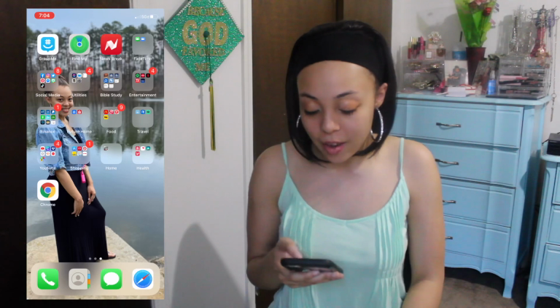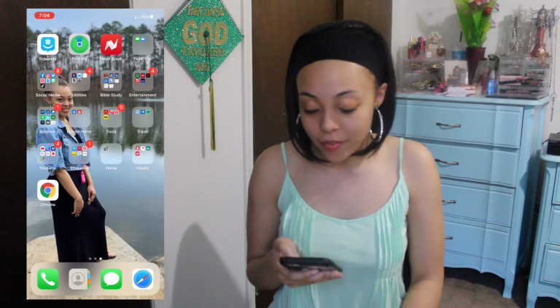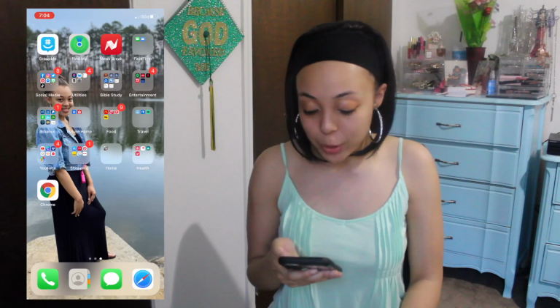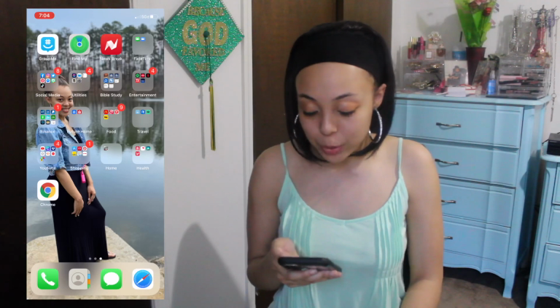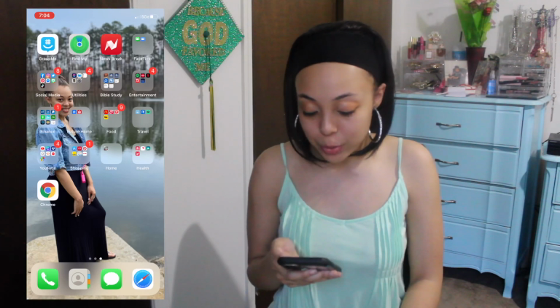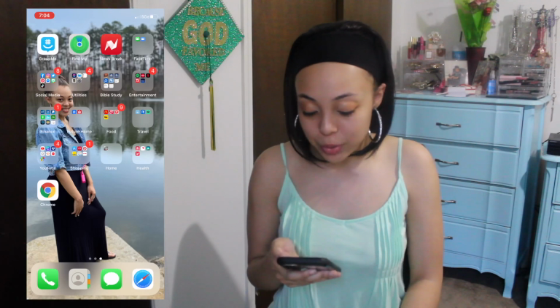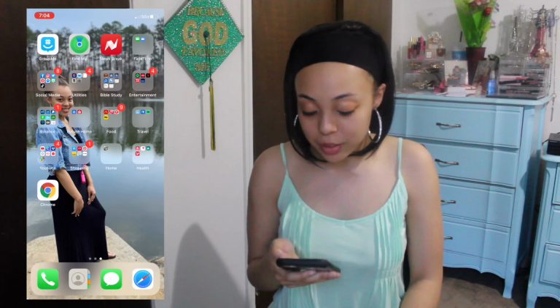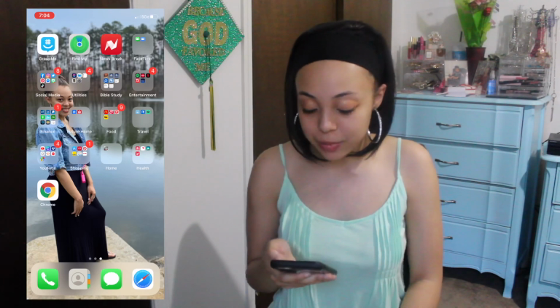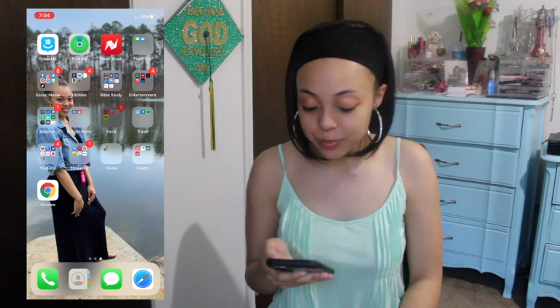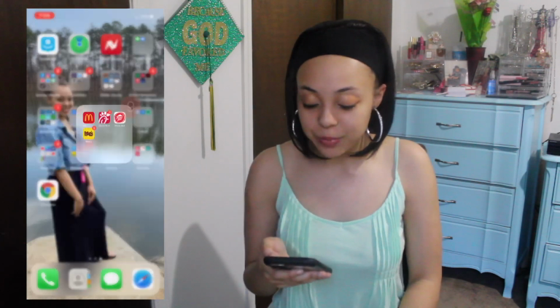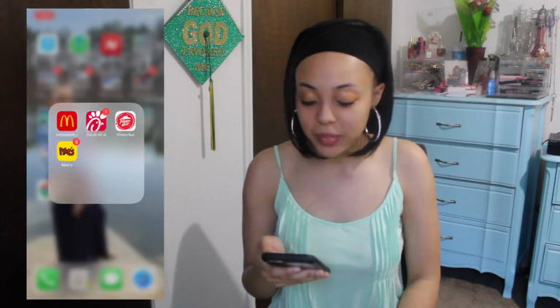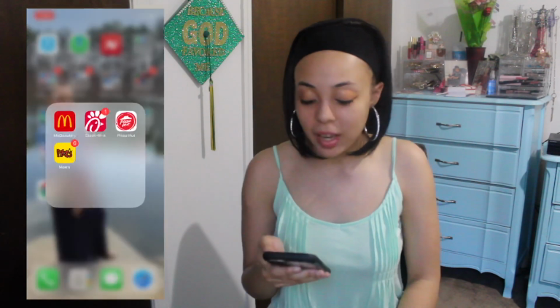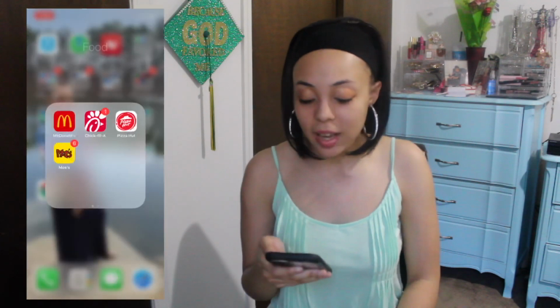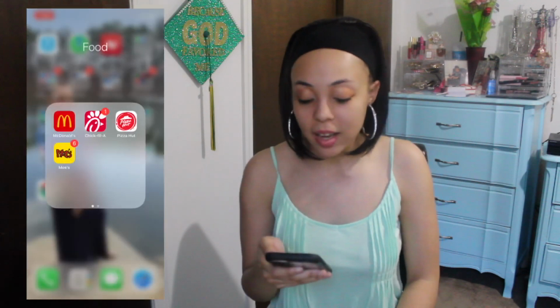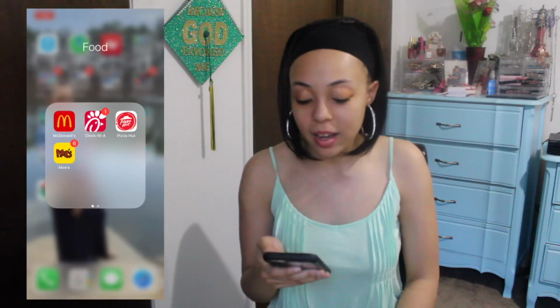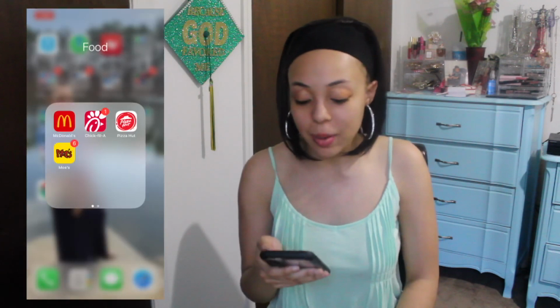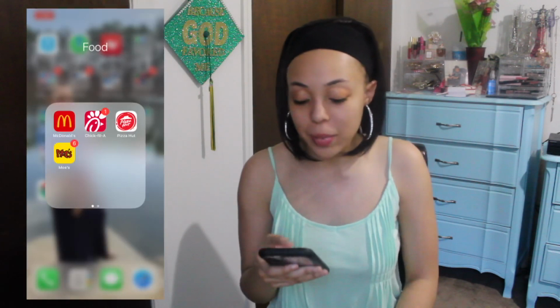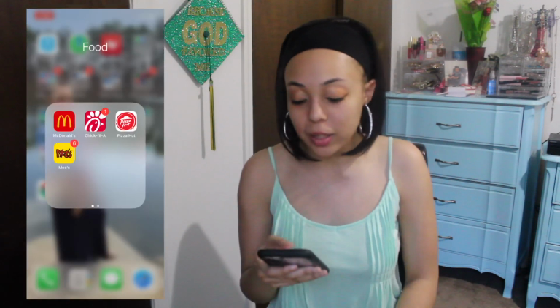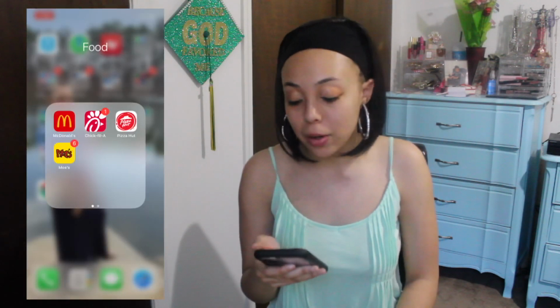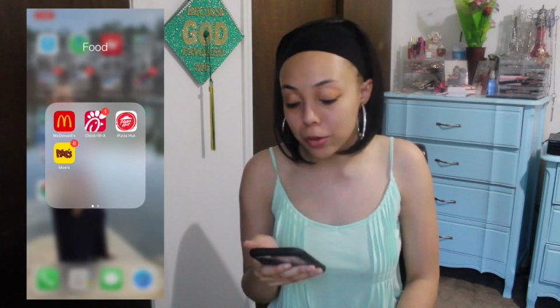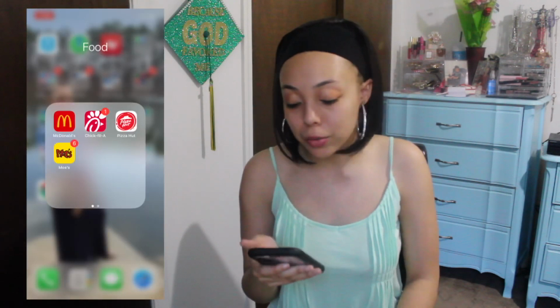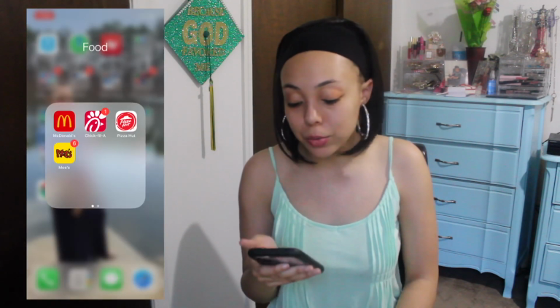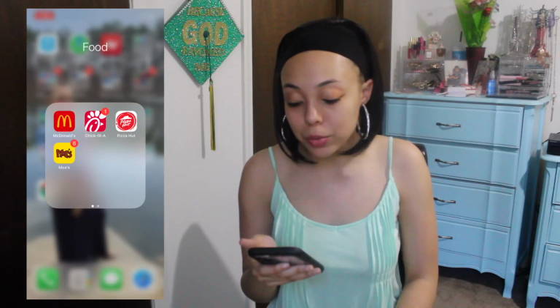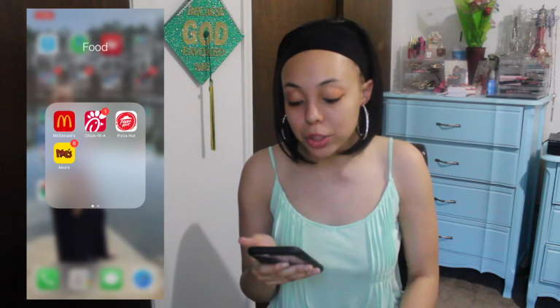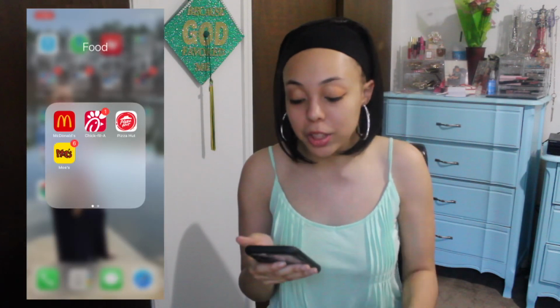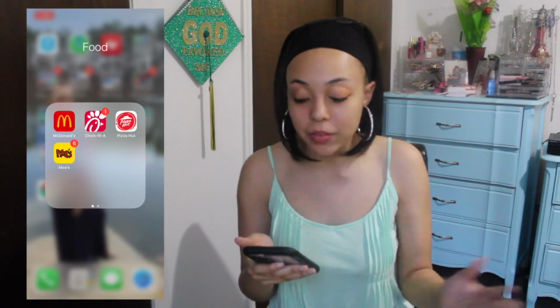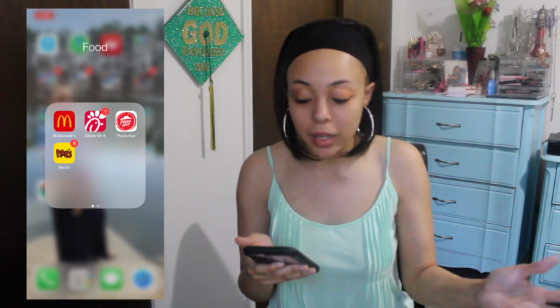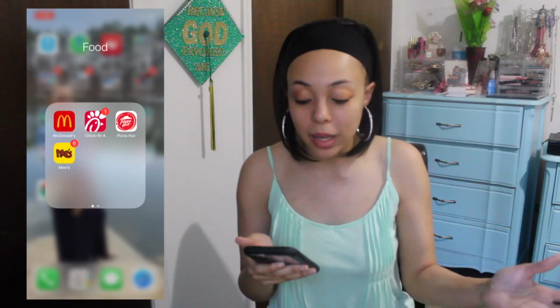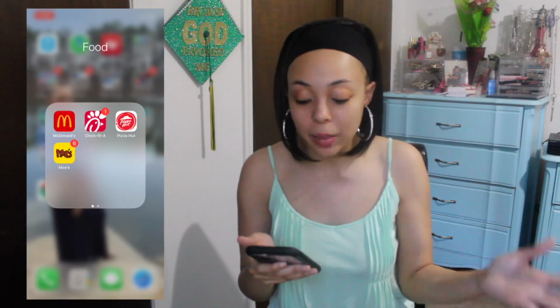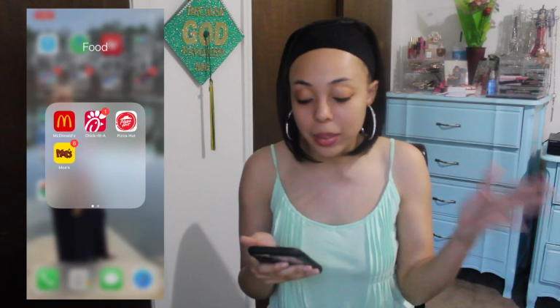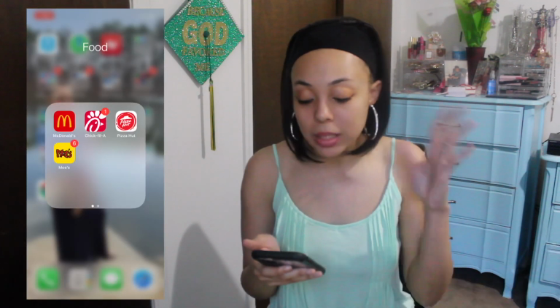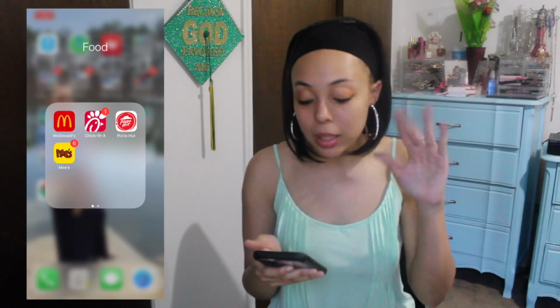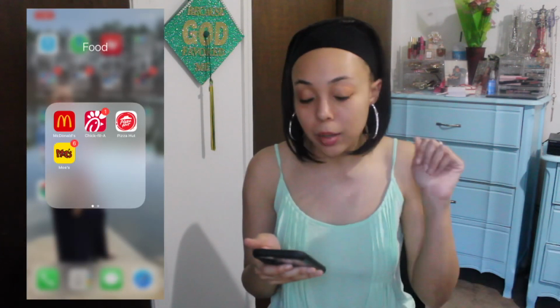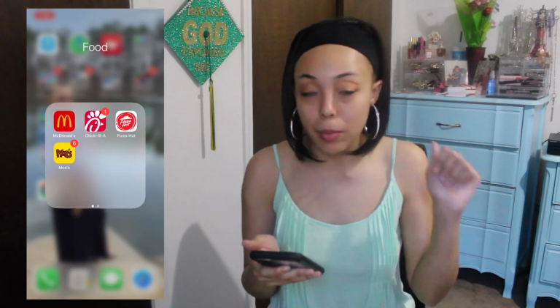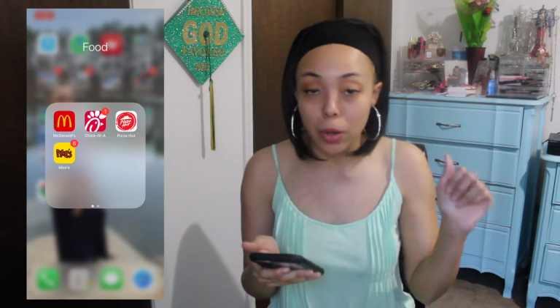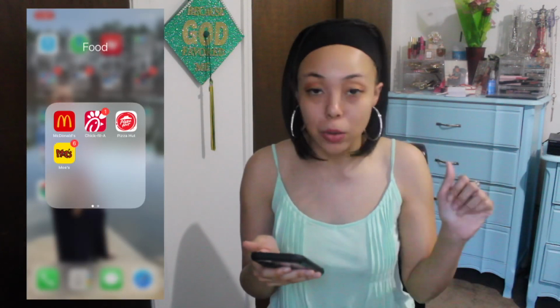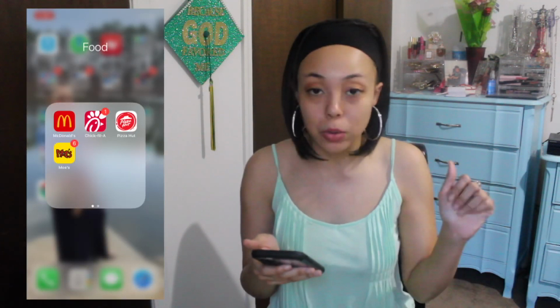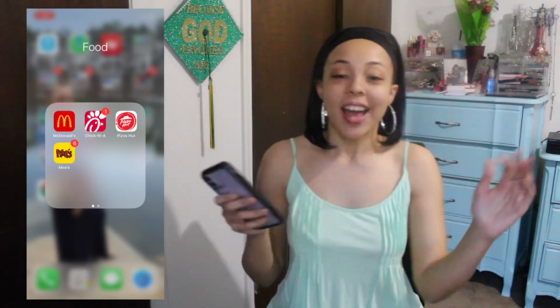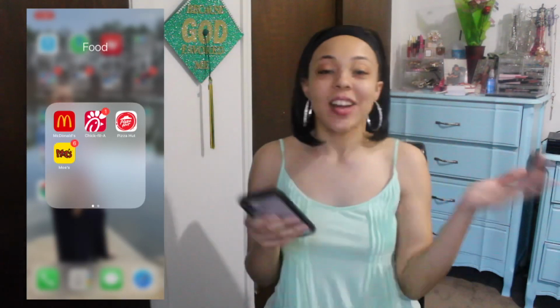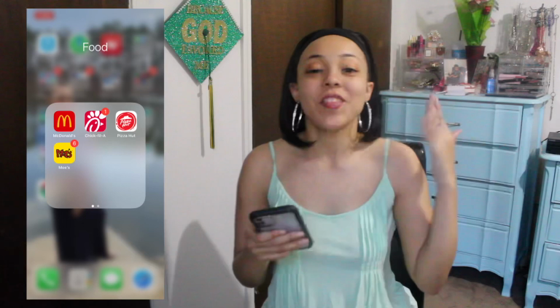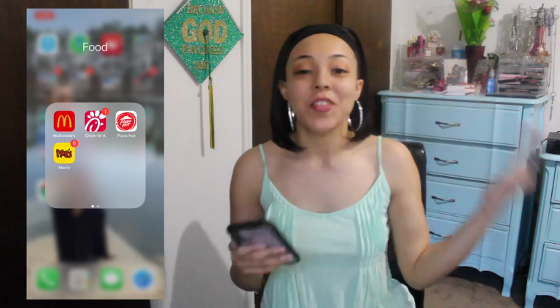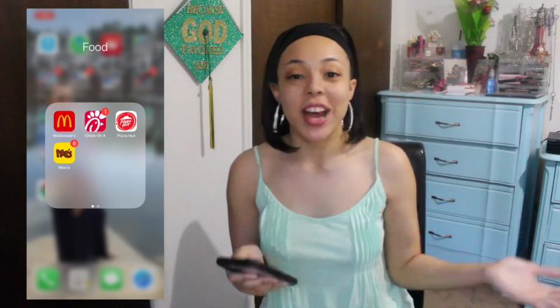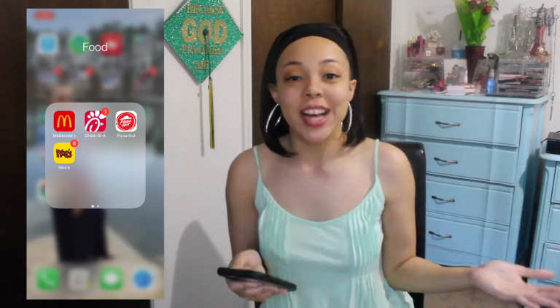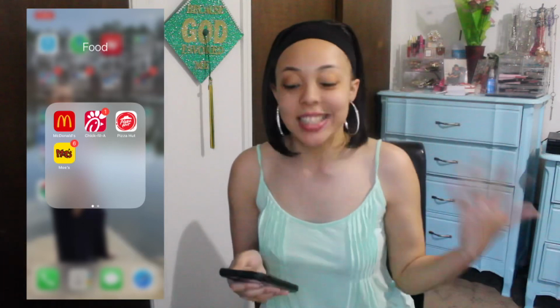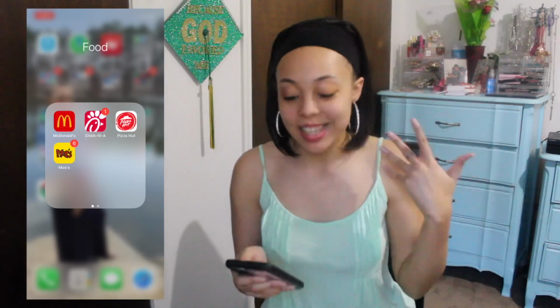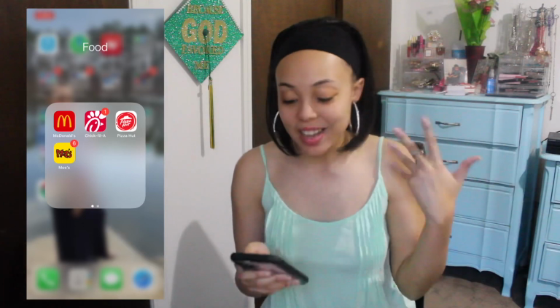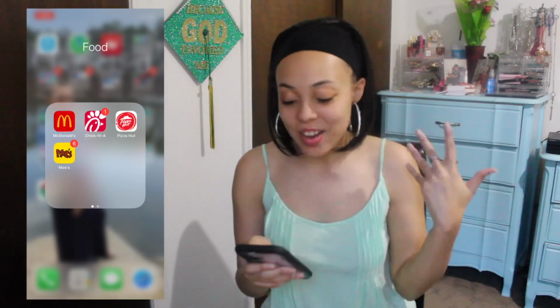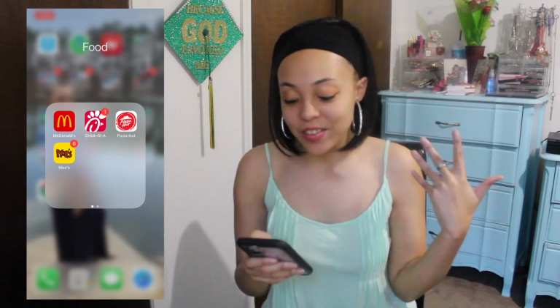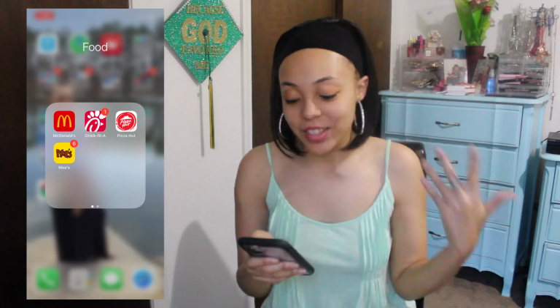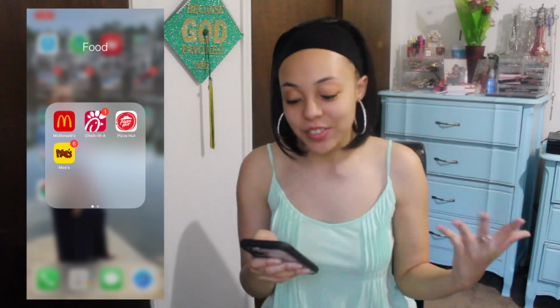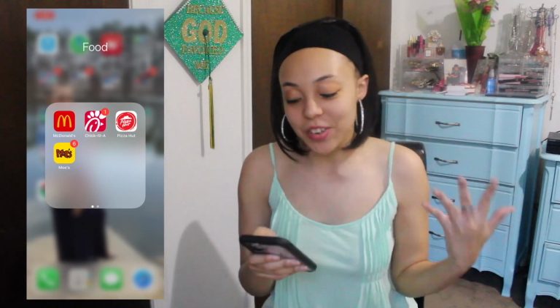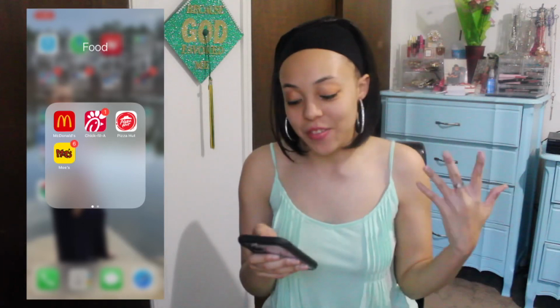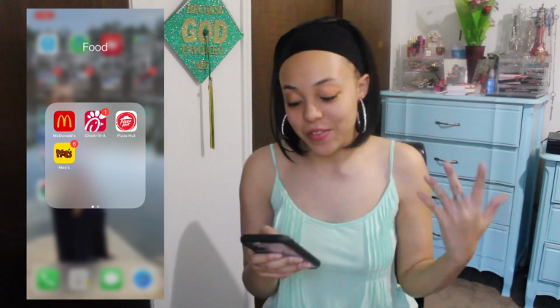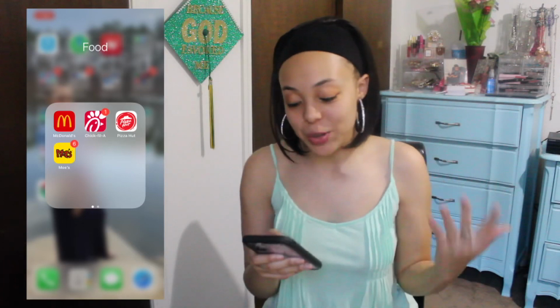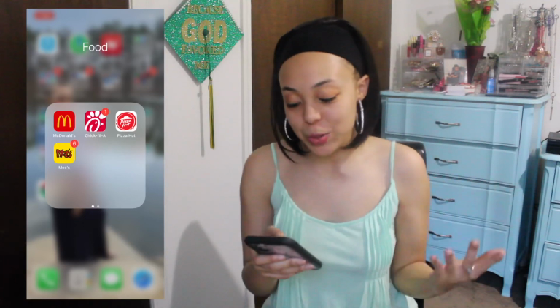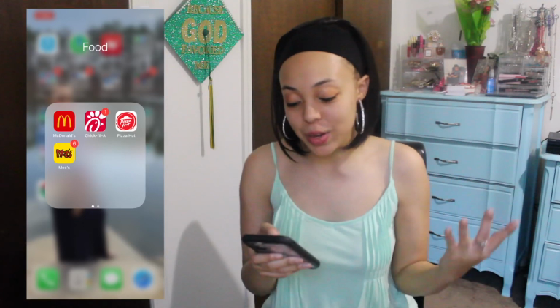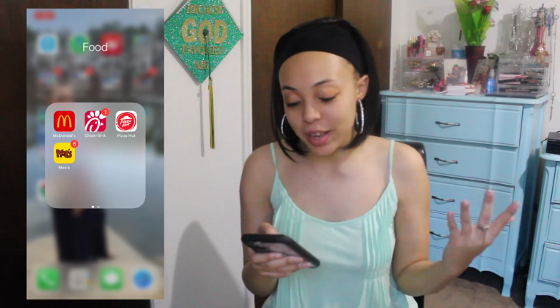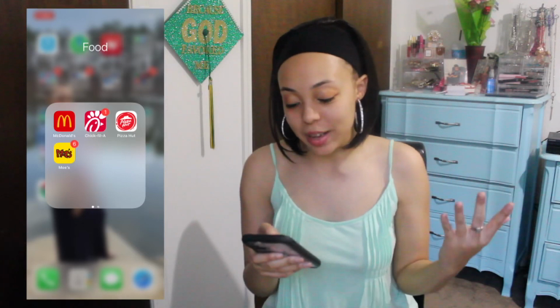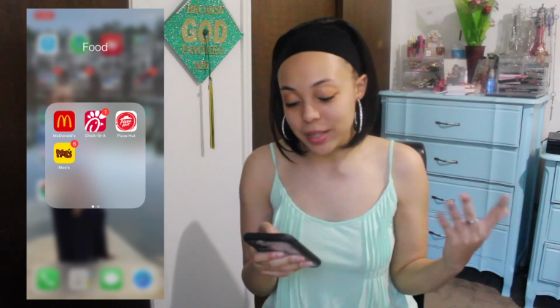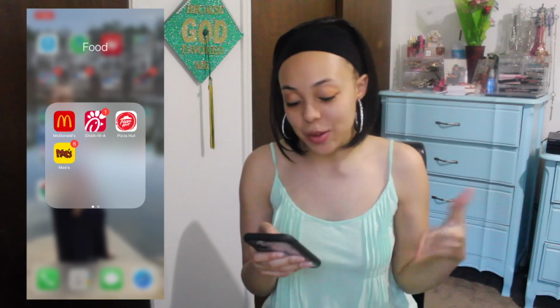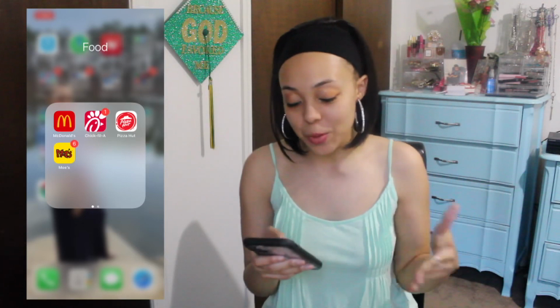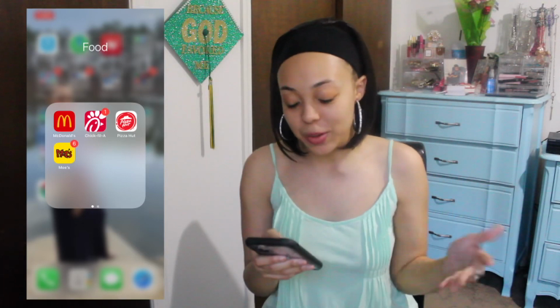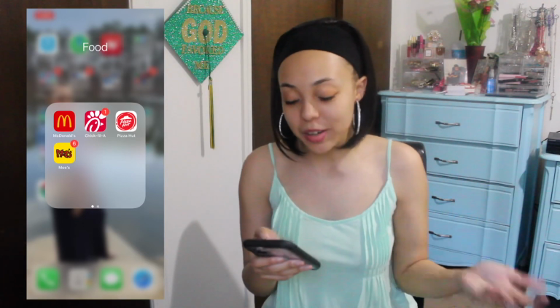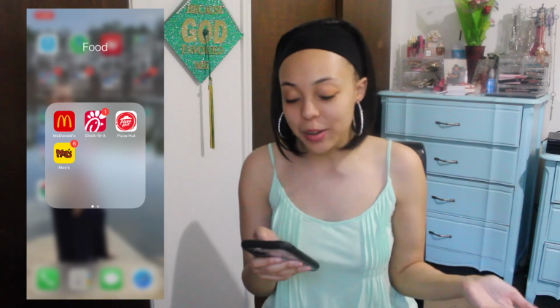Food! I've got McDonald's, Chick-fil-A, Pizza Hut, and Moe's. I have a variety of different food apps on here, but majority of them I wasn't even using.